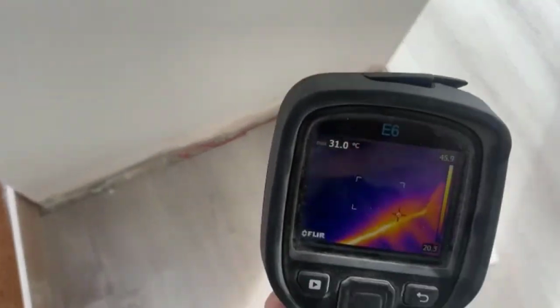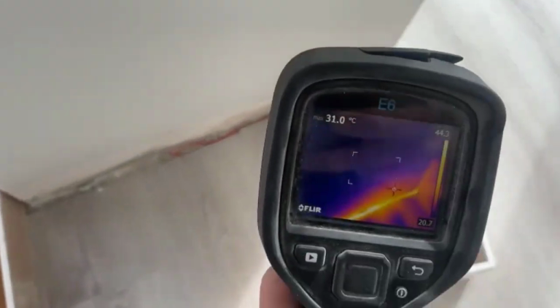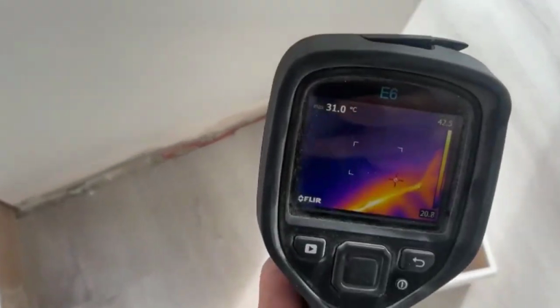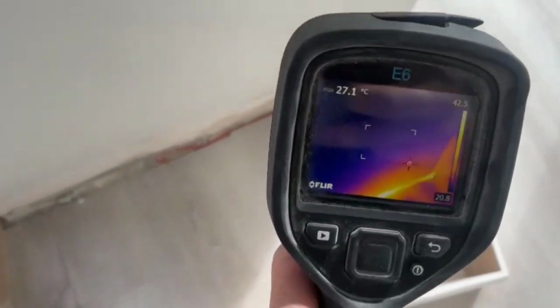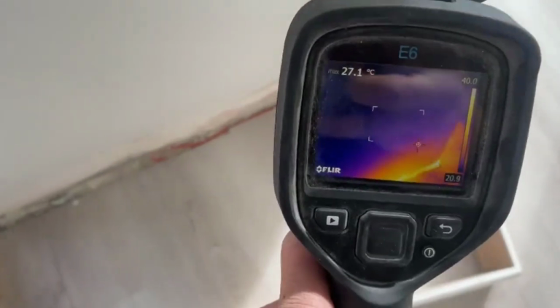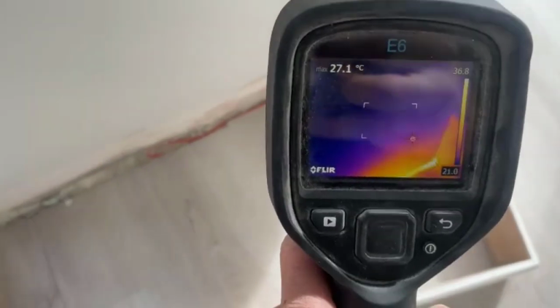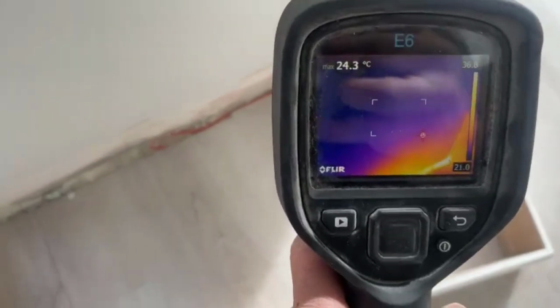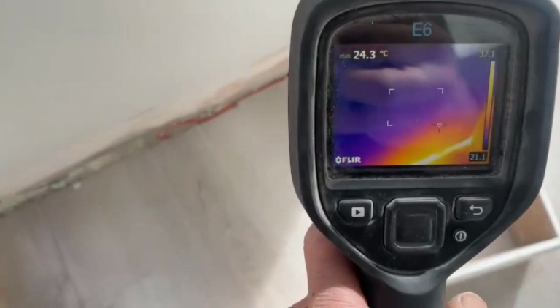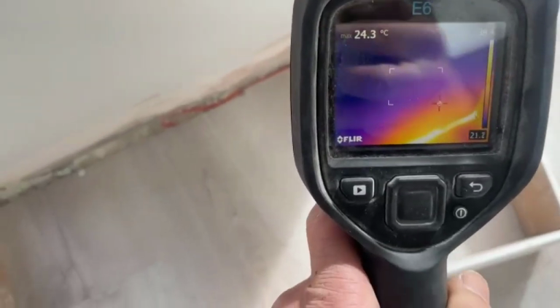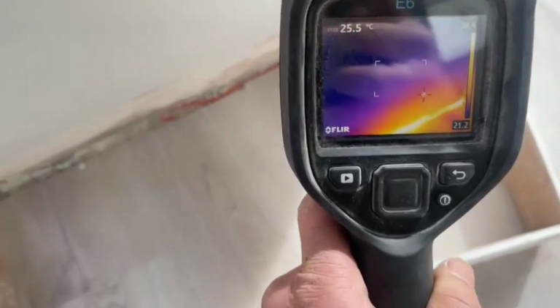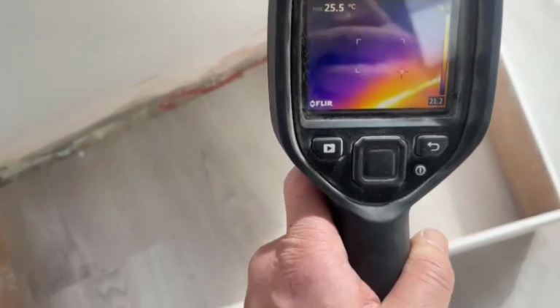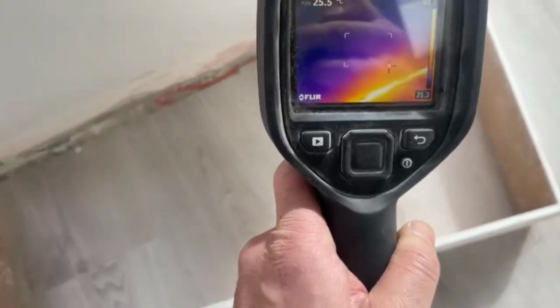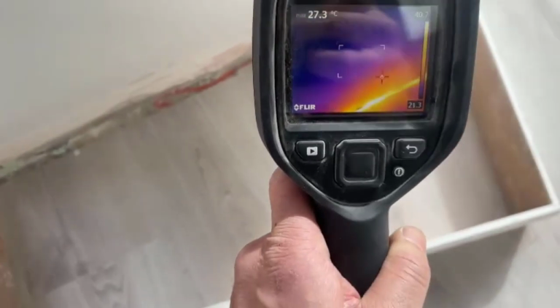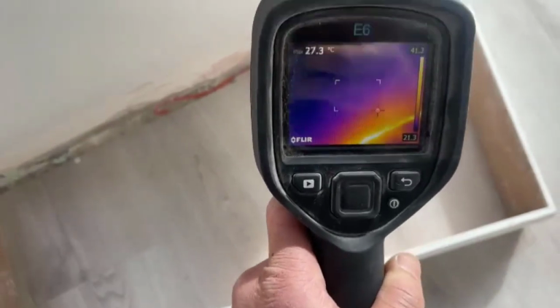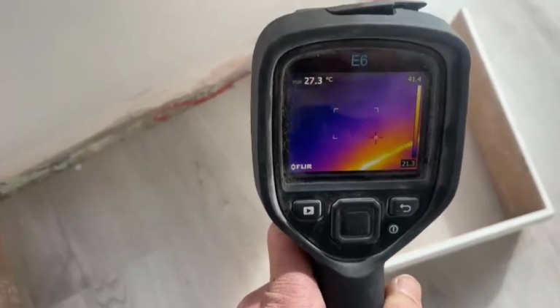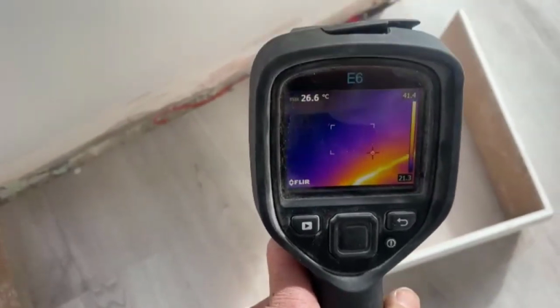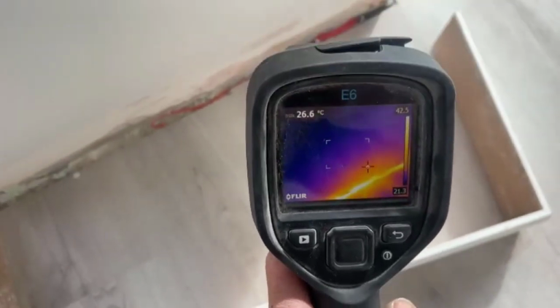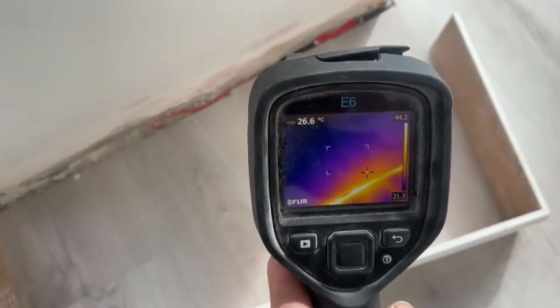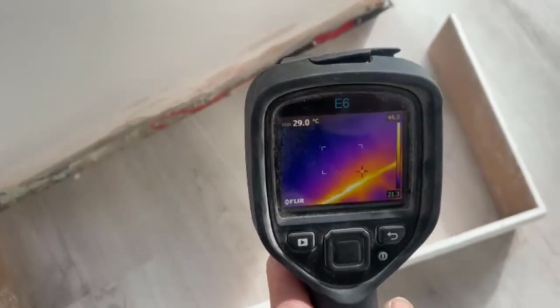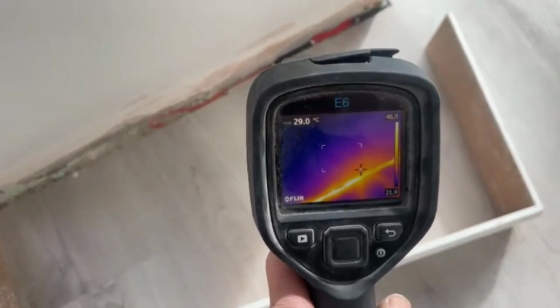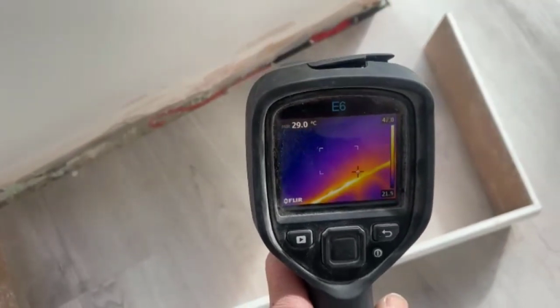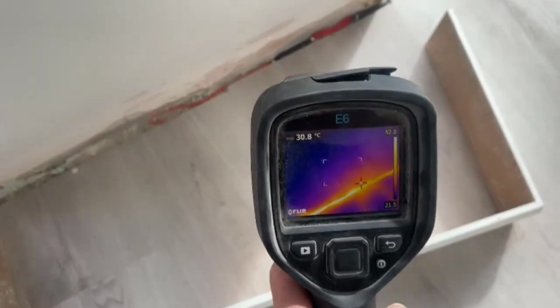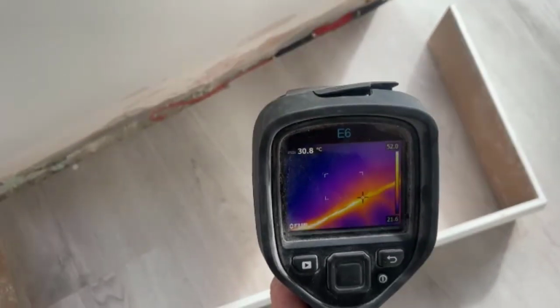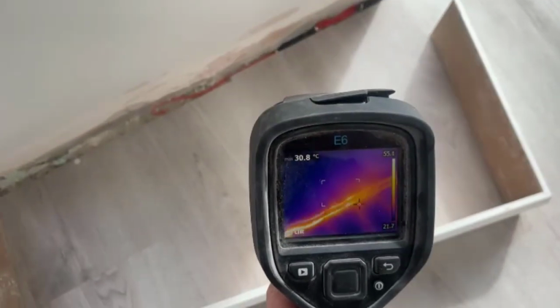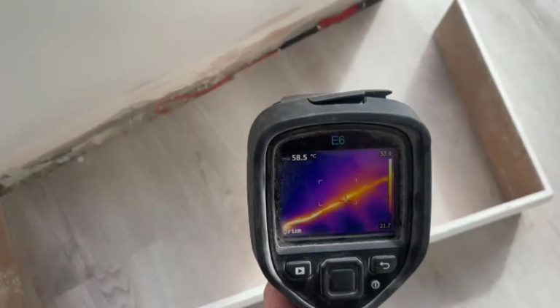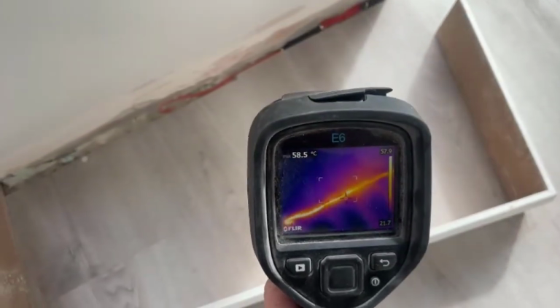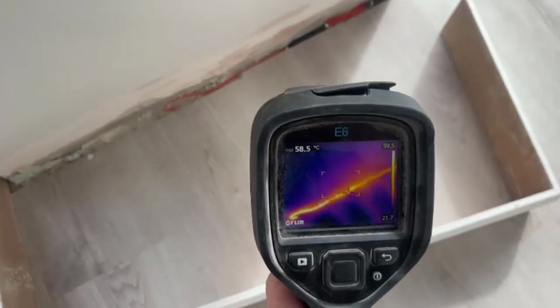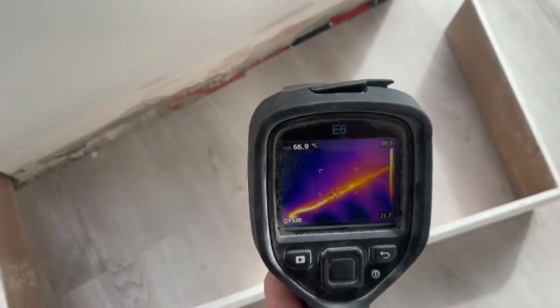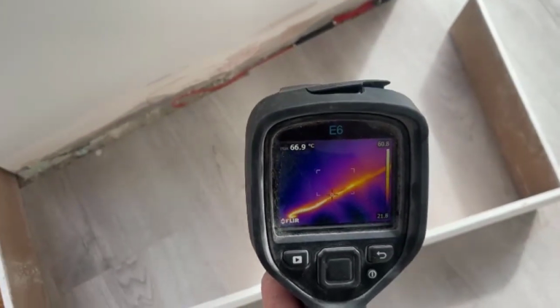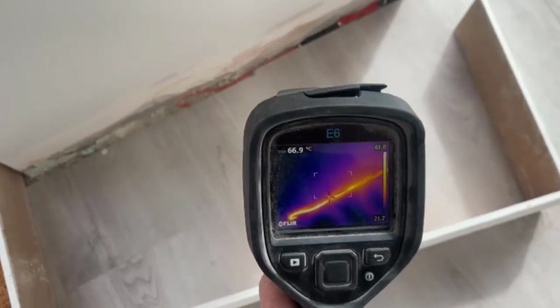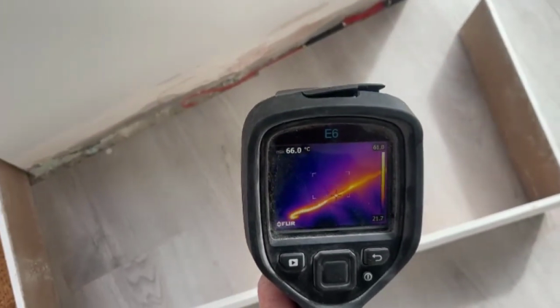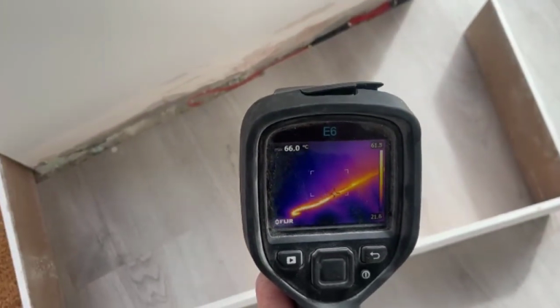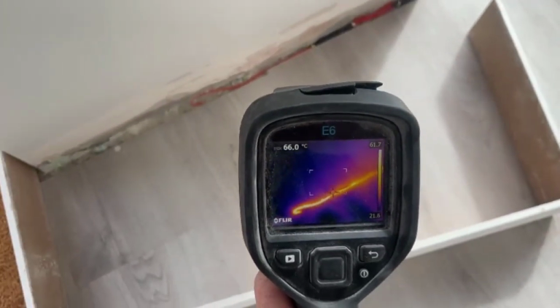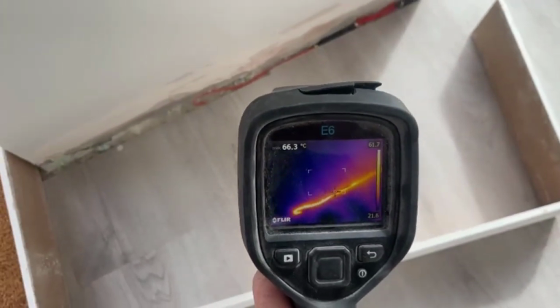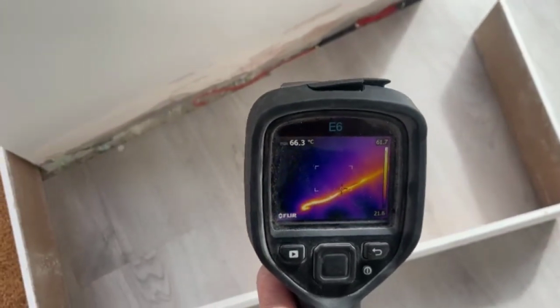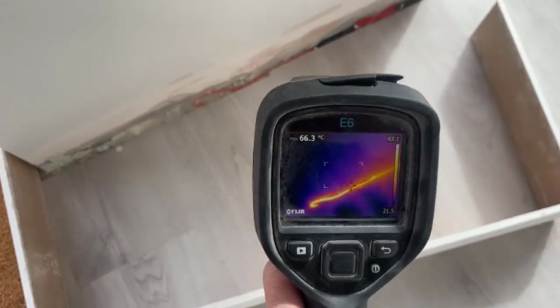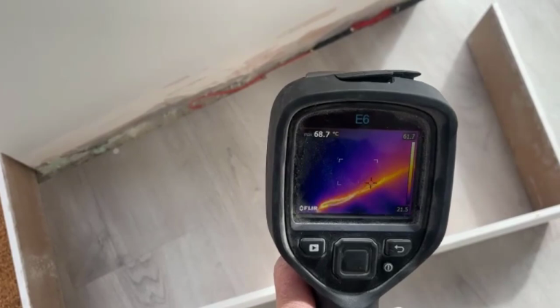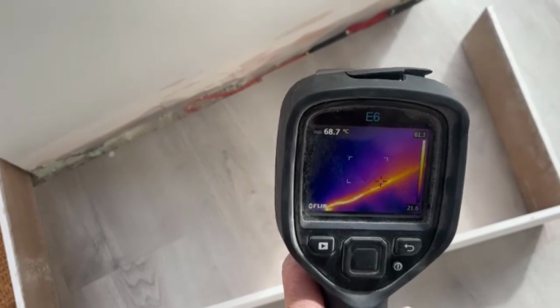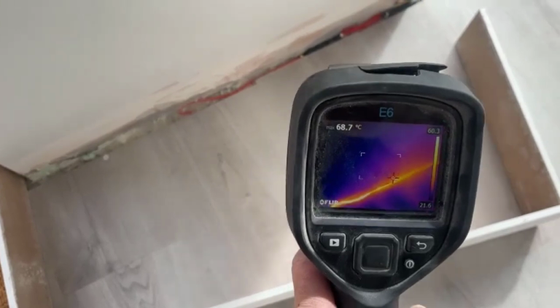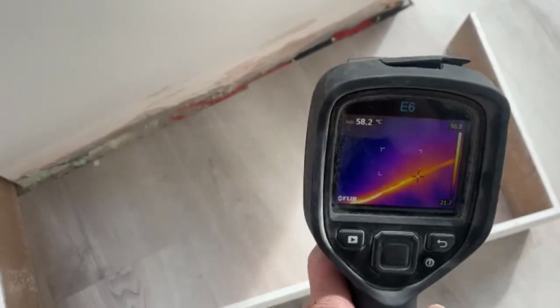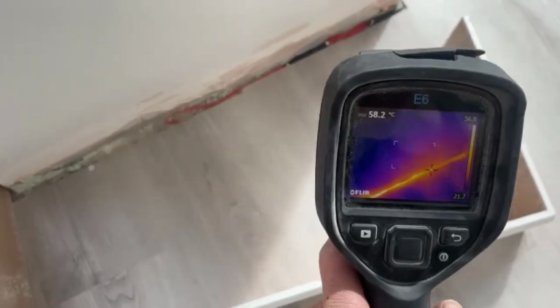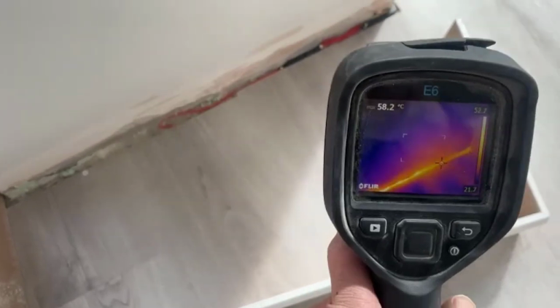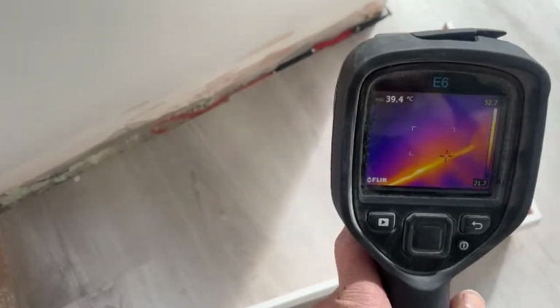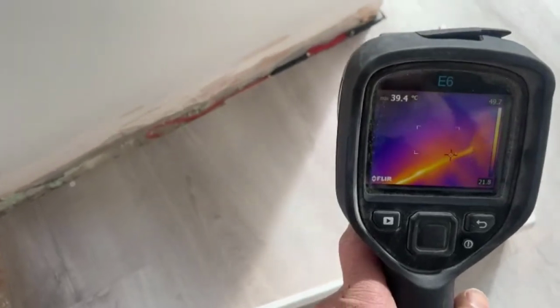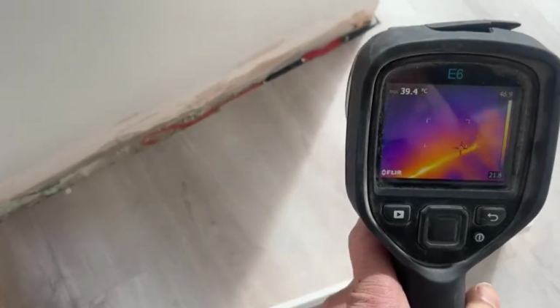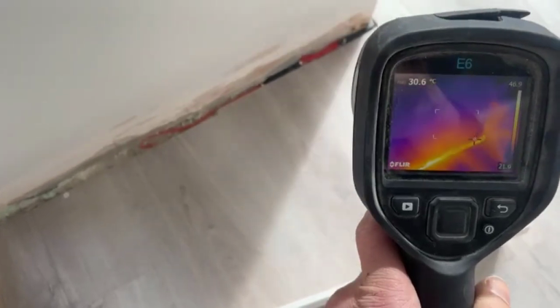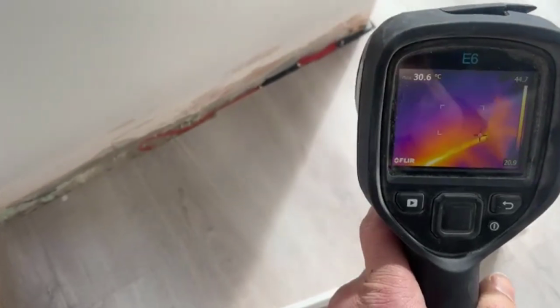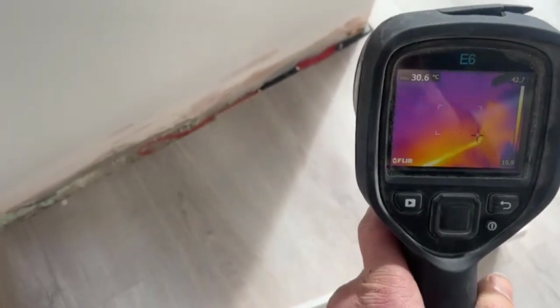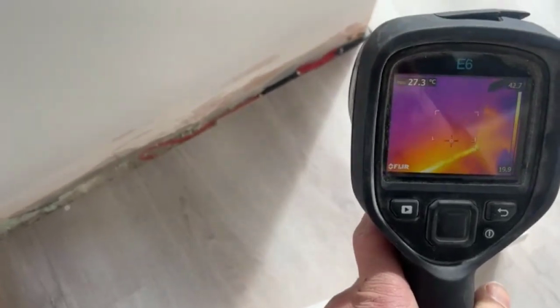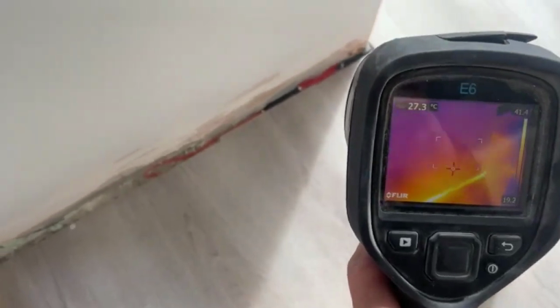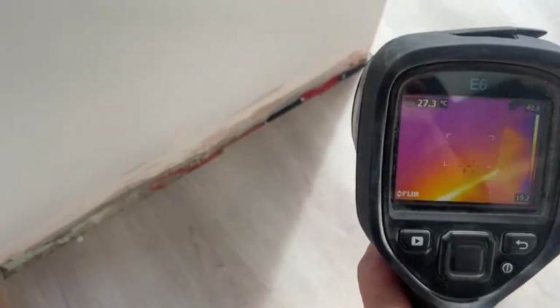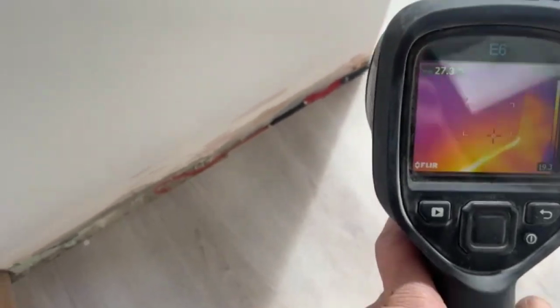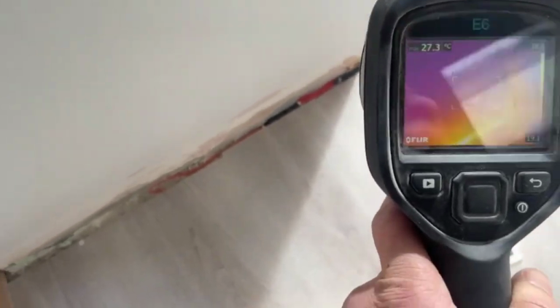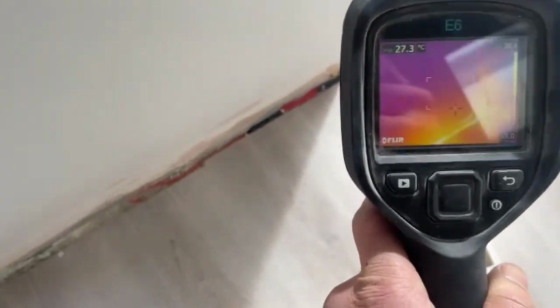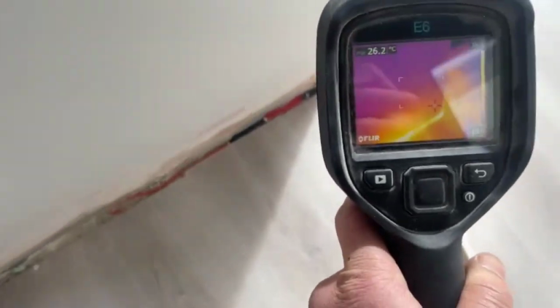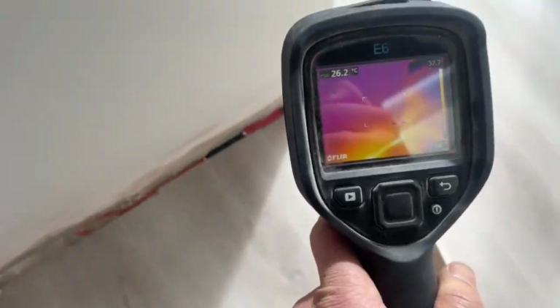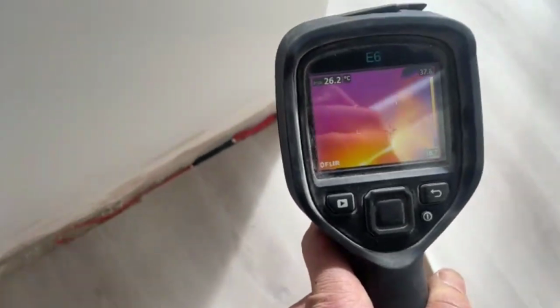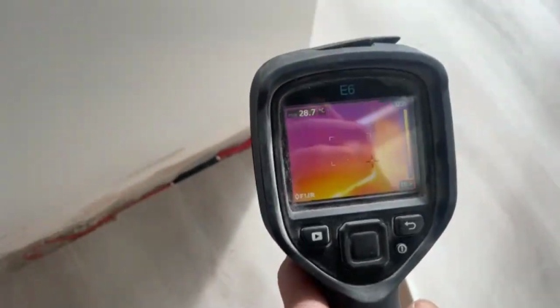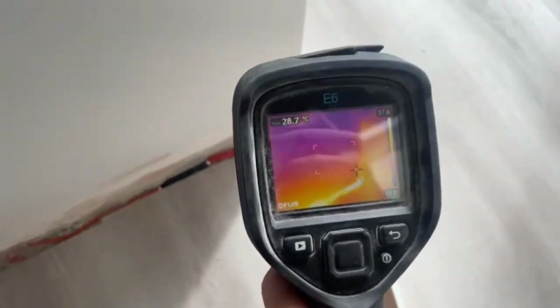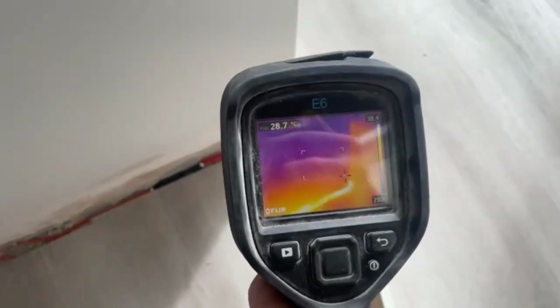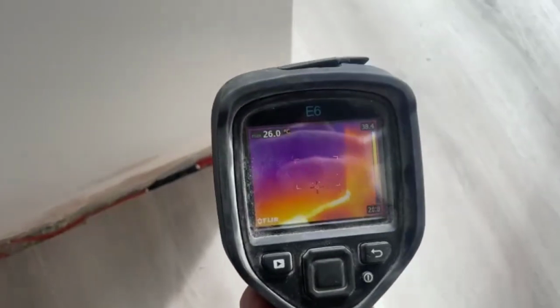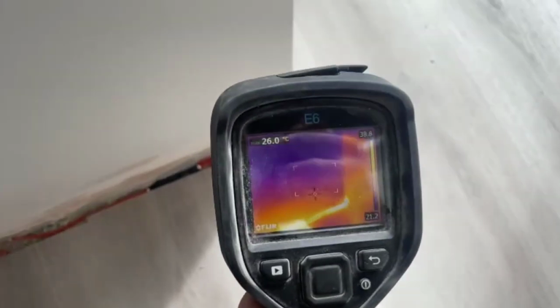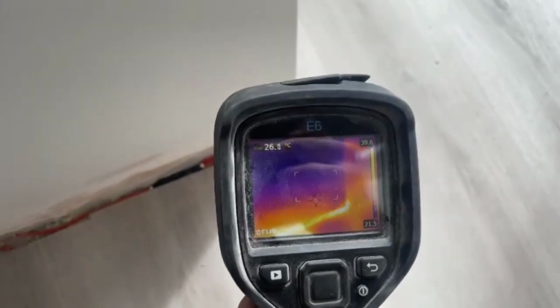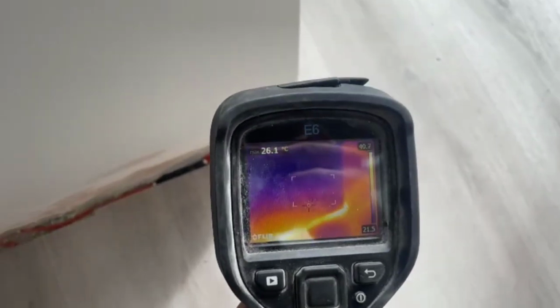You can see it with the thermal imaging — right there. It's all working at the moment.